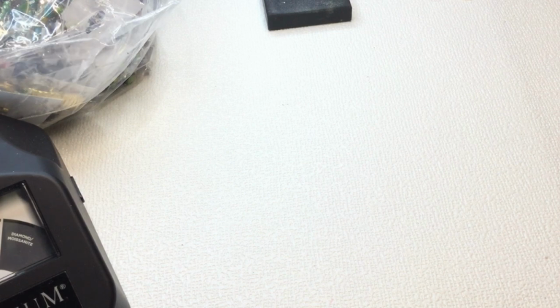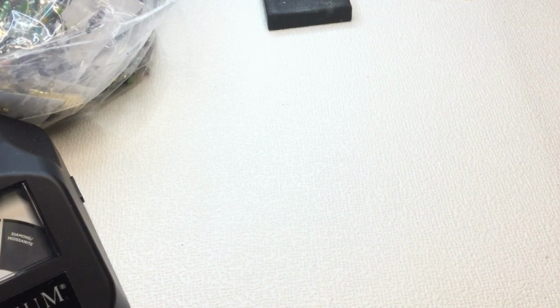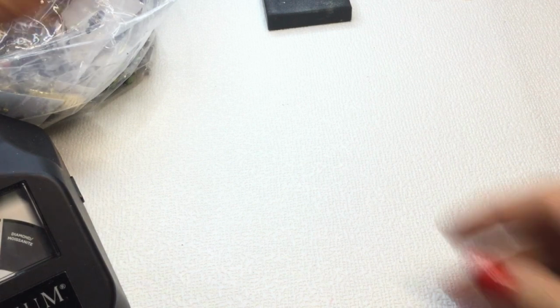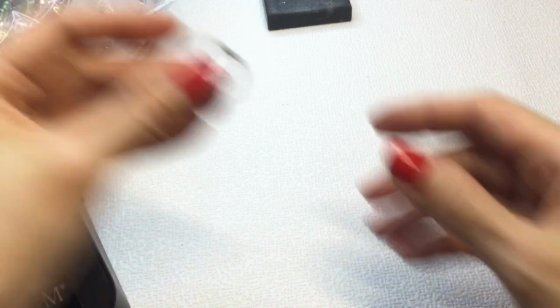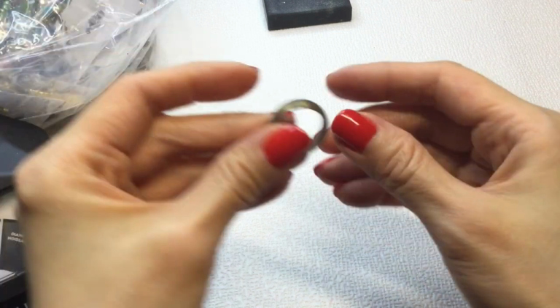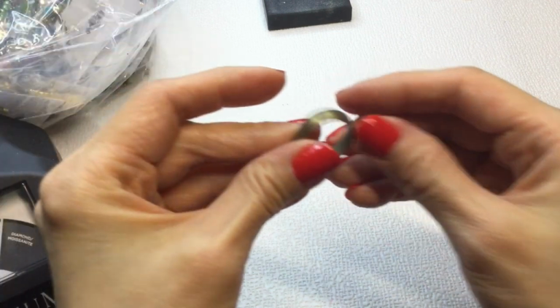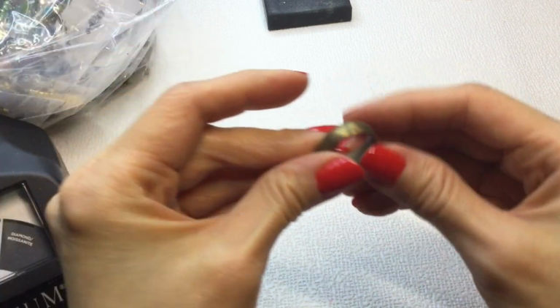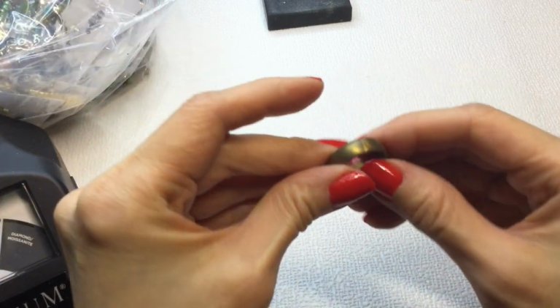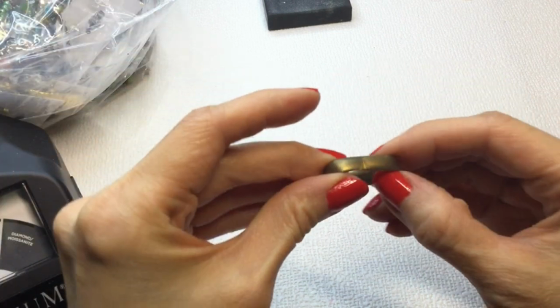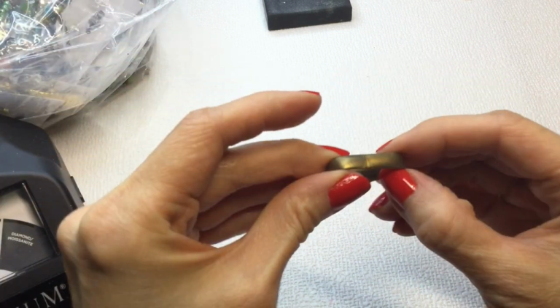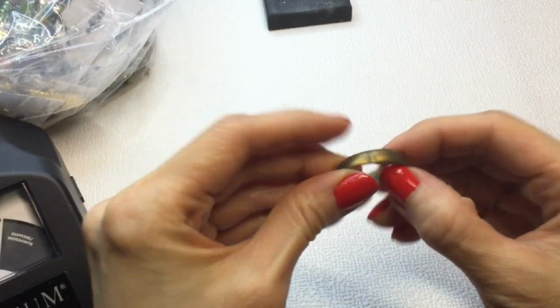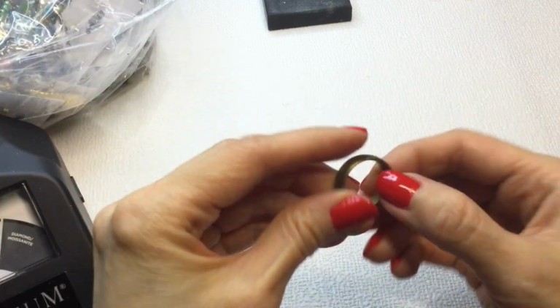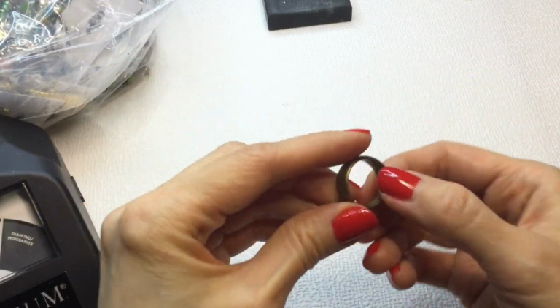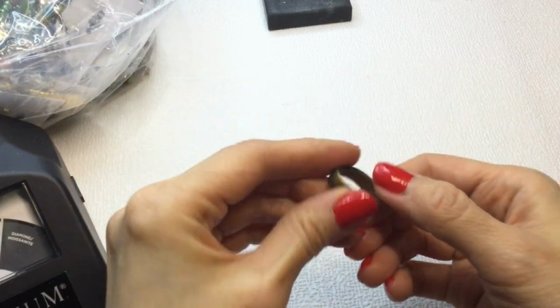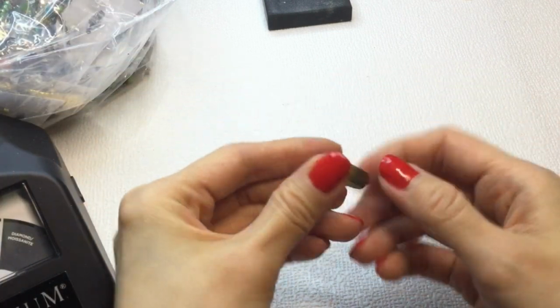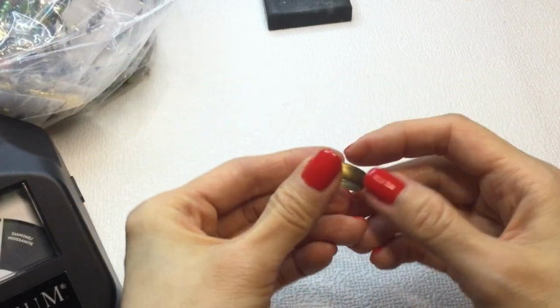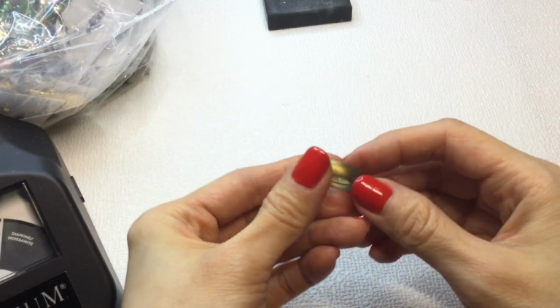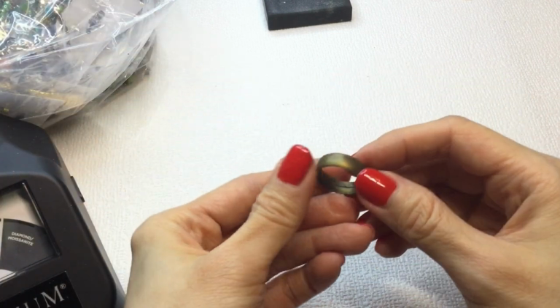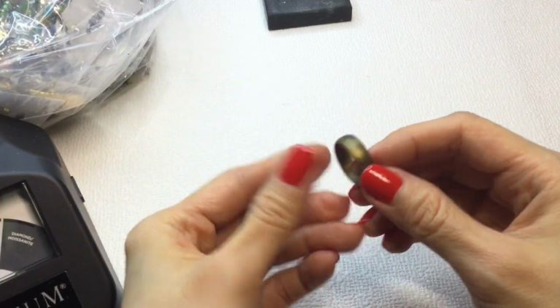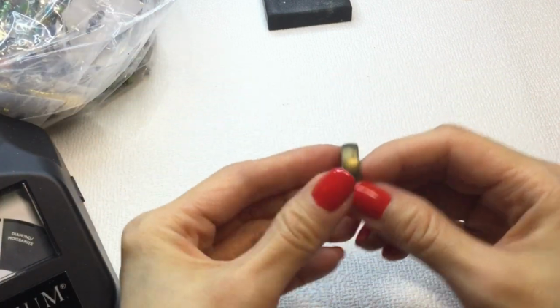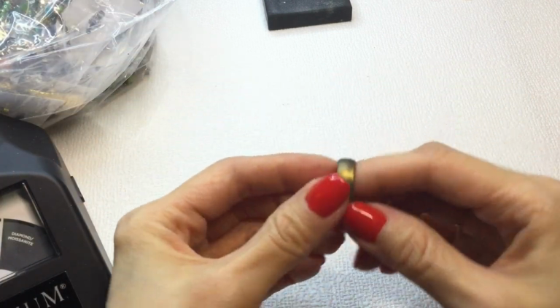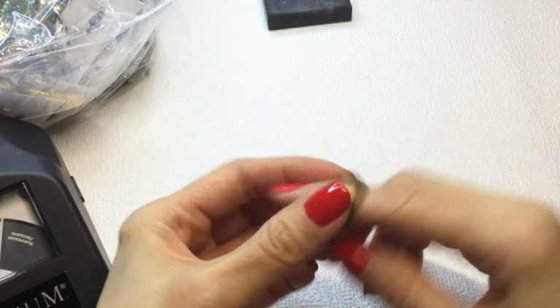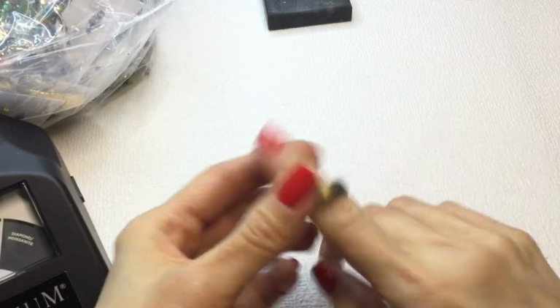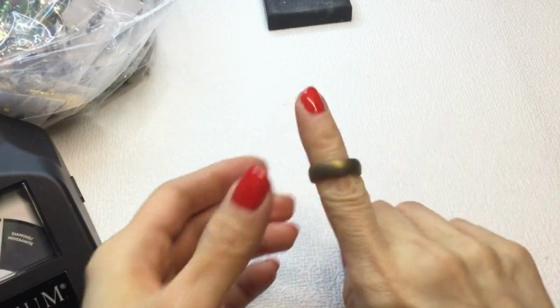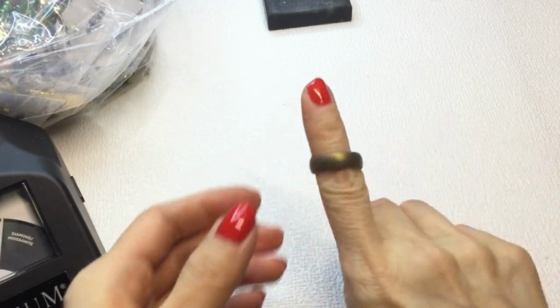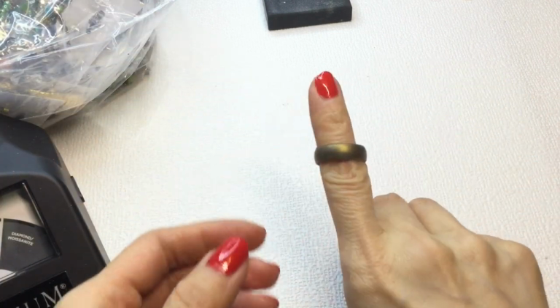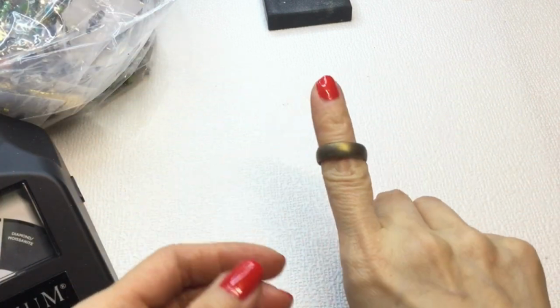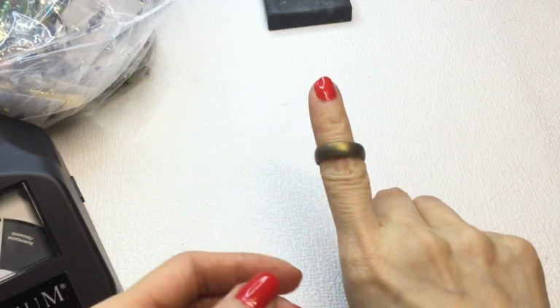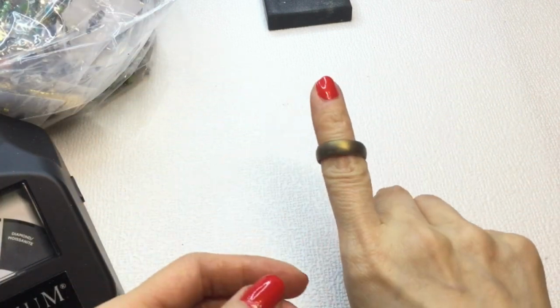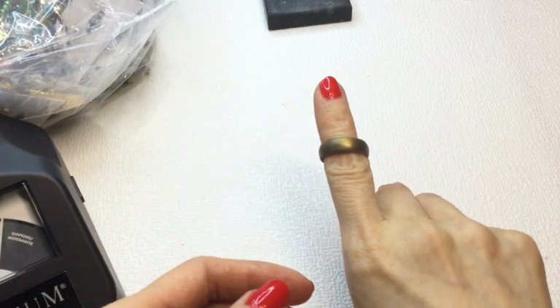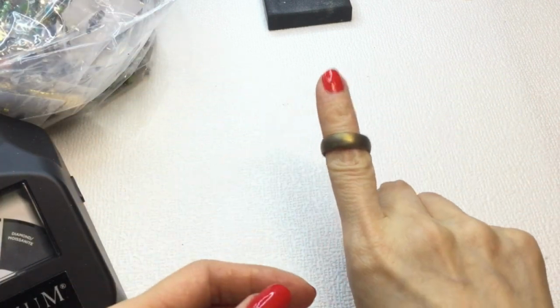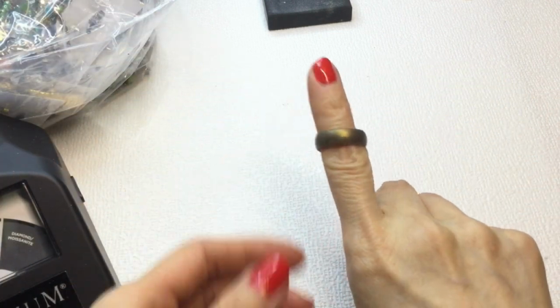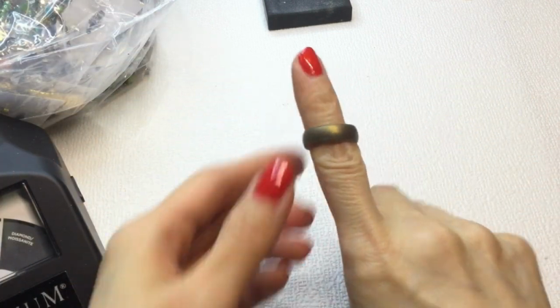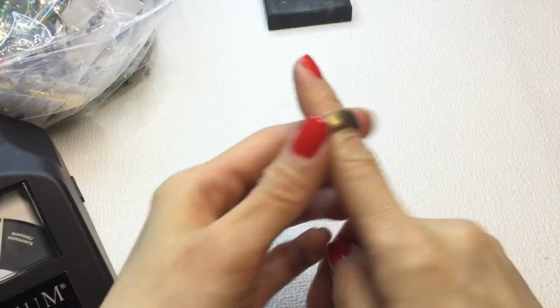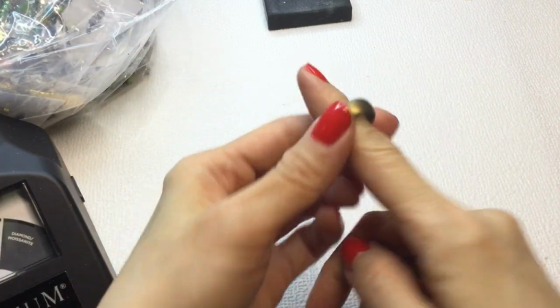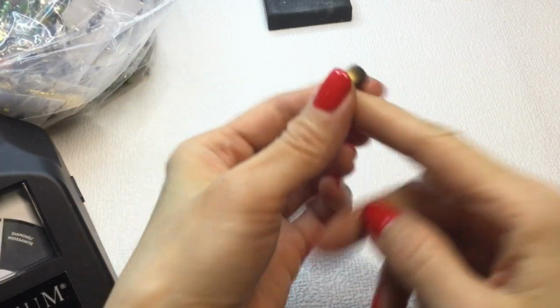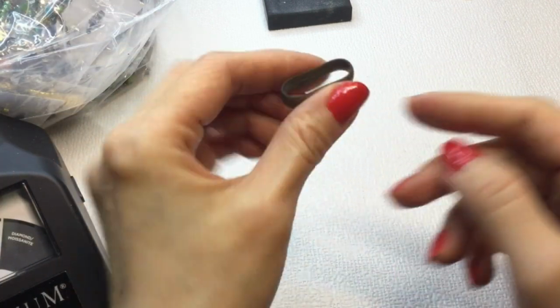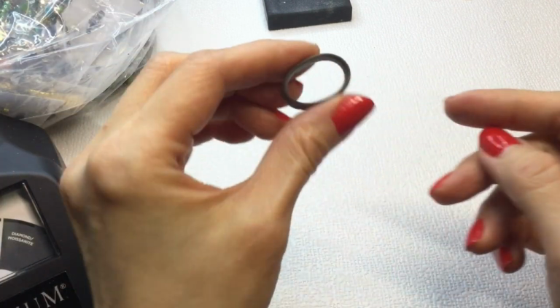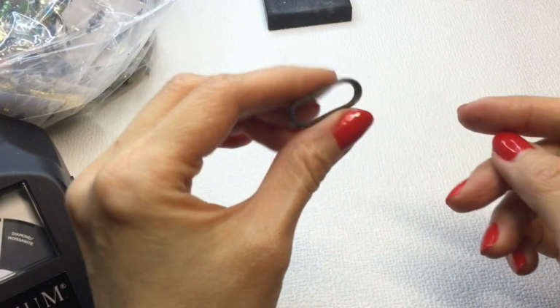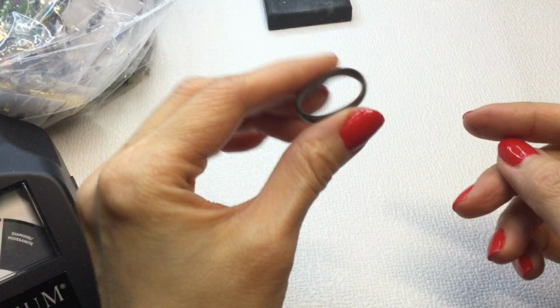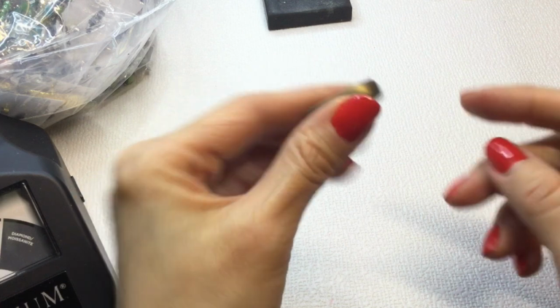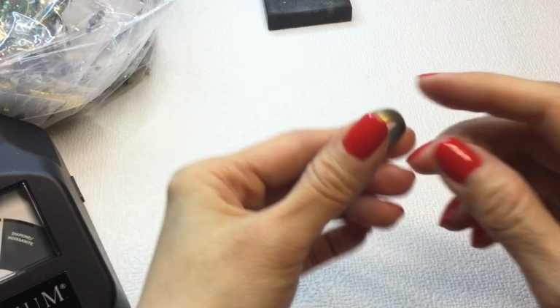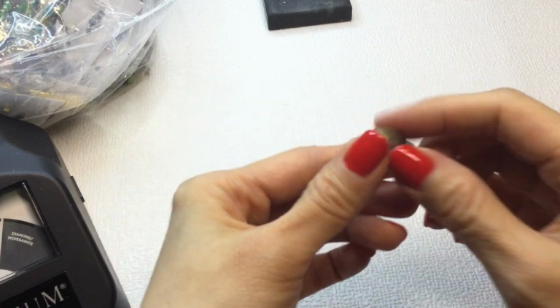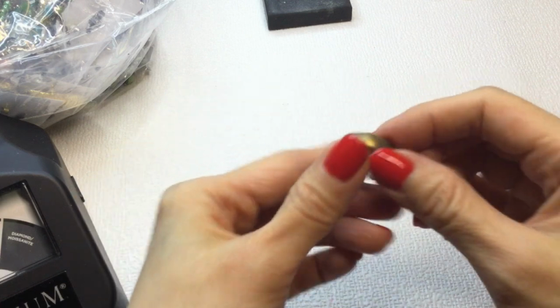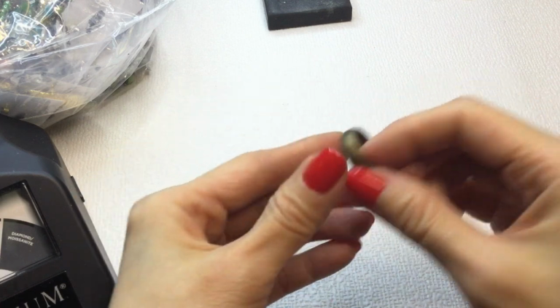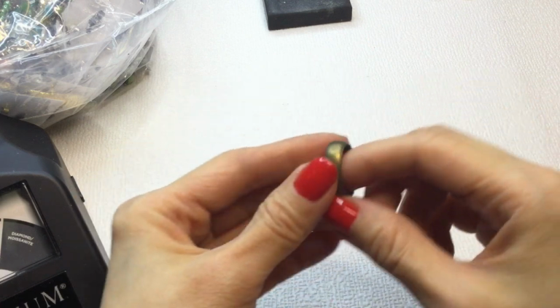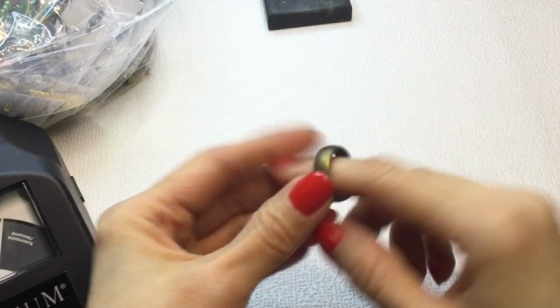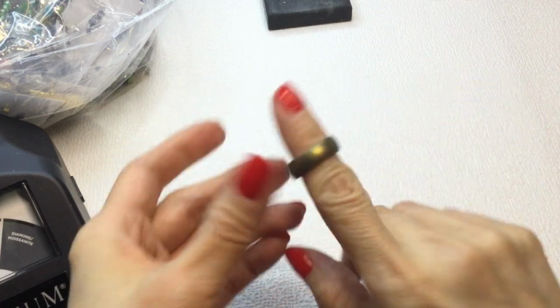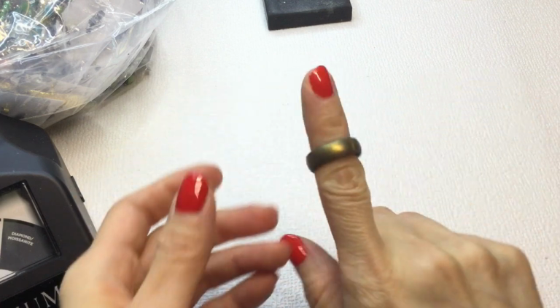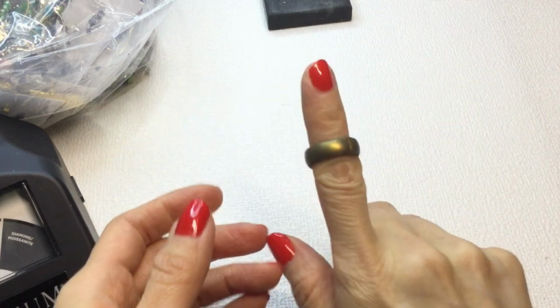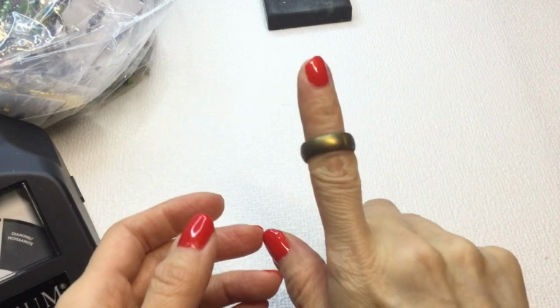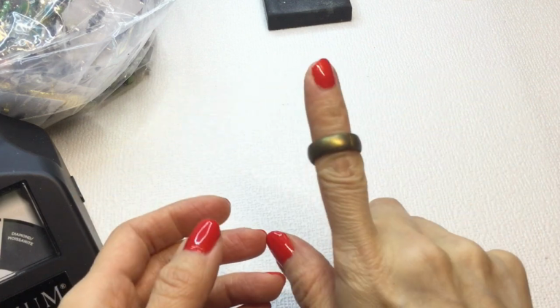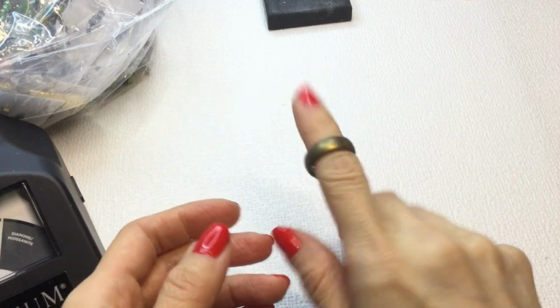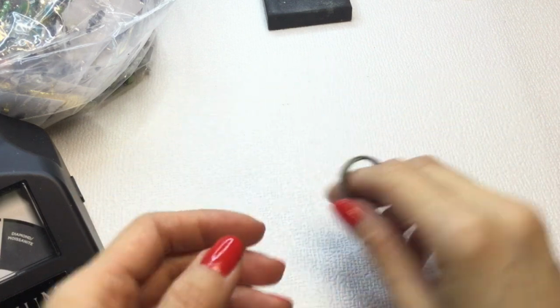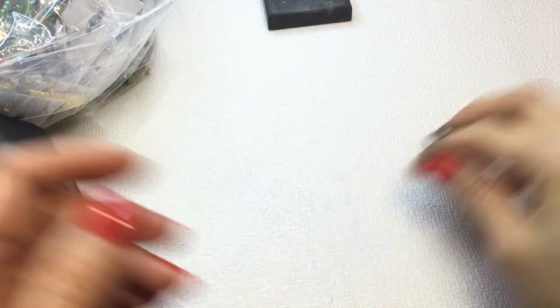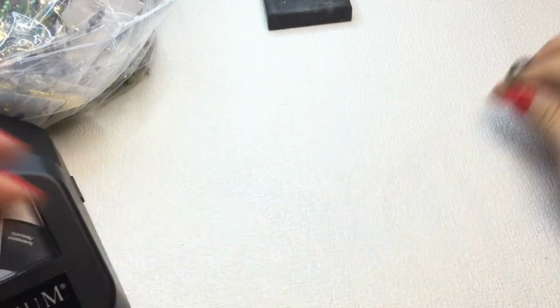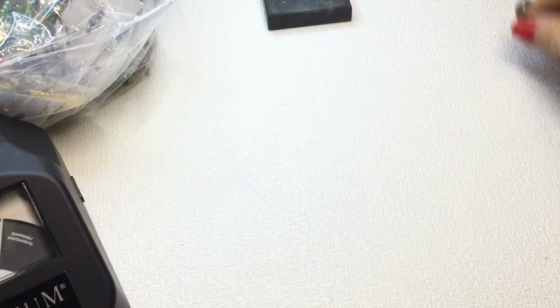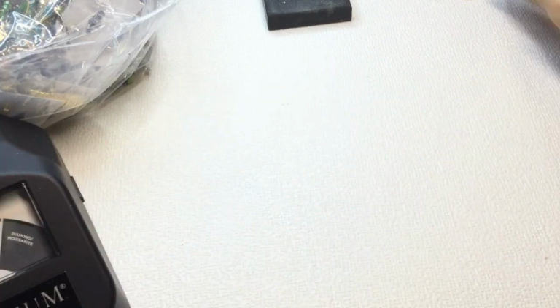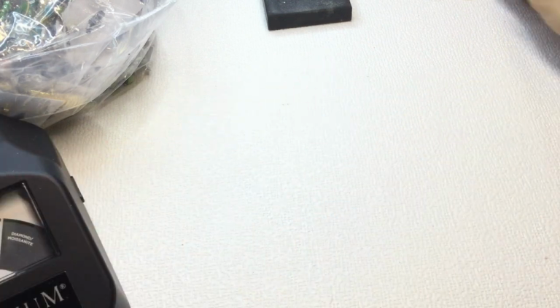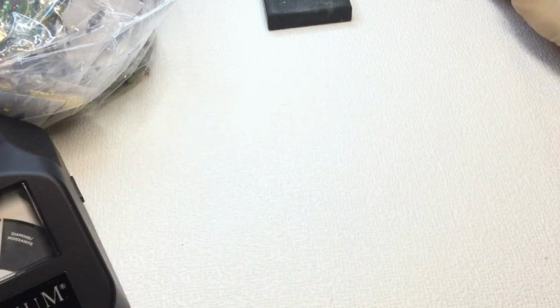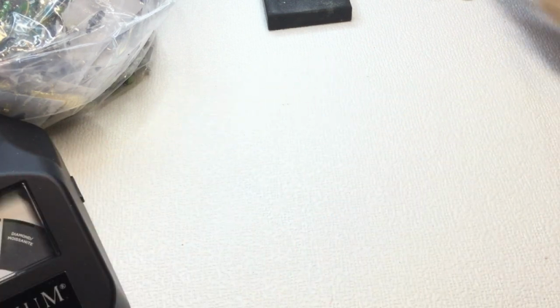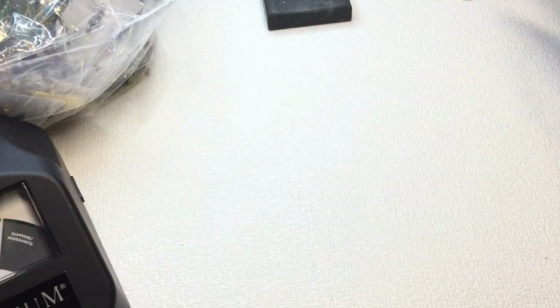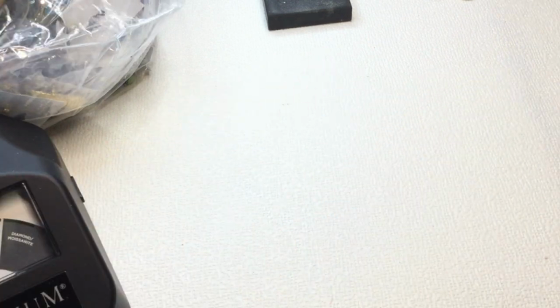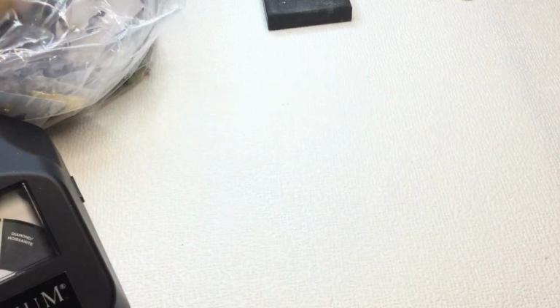We have a plasticky gold rubber ring. Cute. That'll be $1 if anybody wants that.